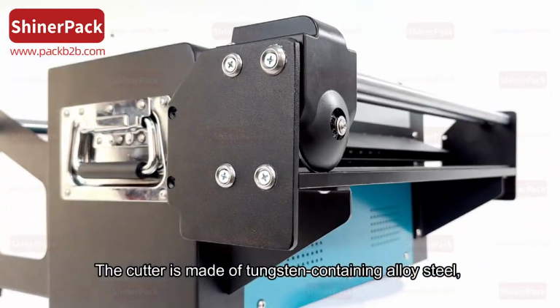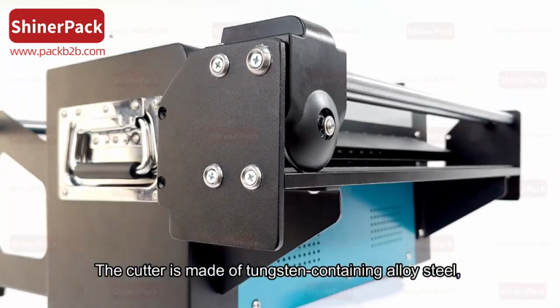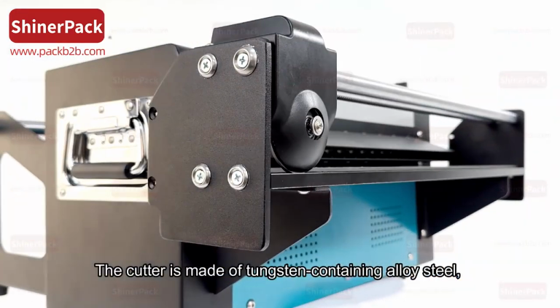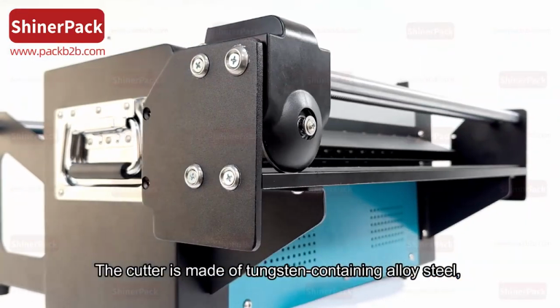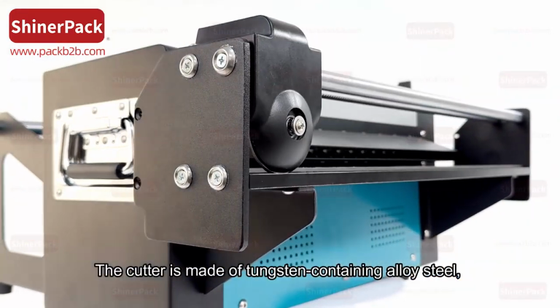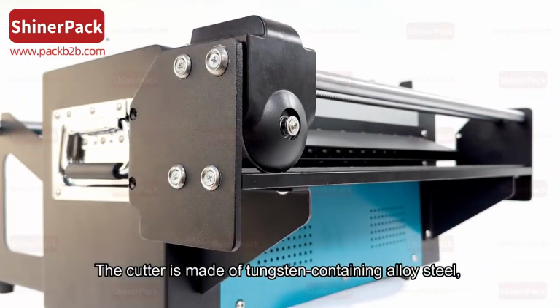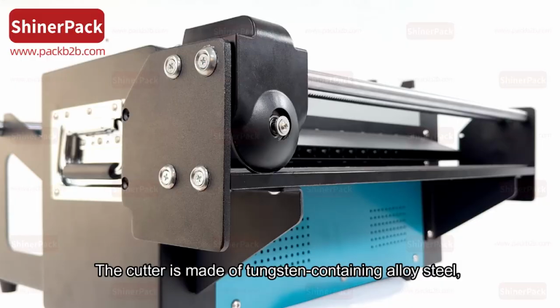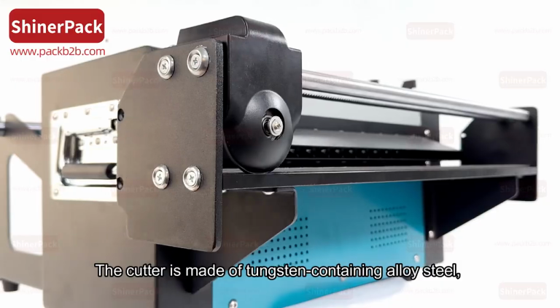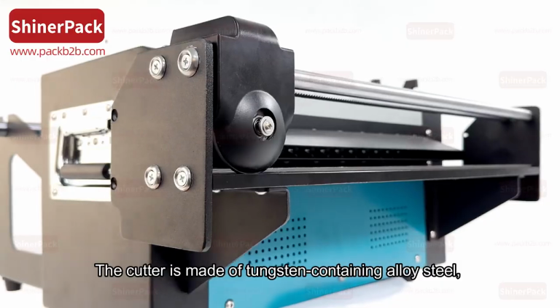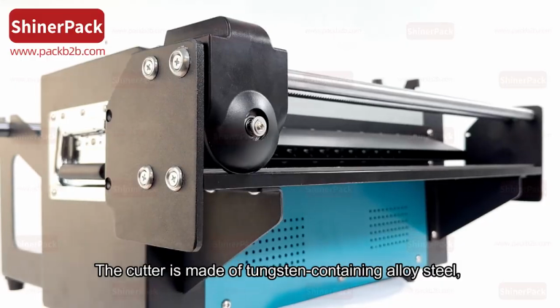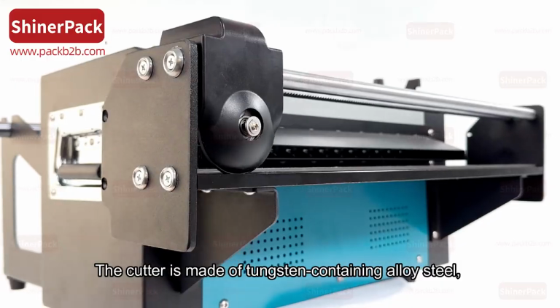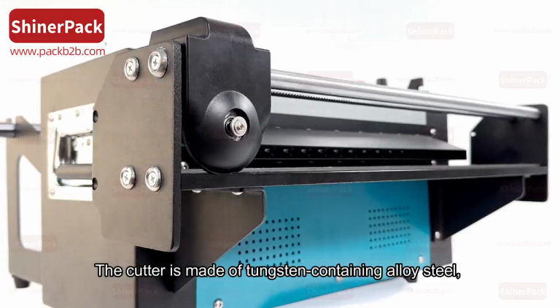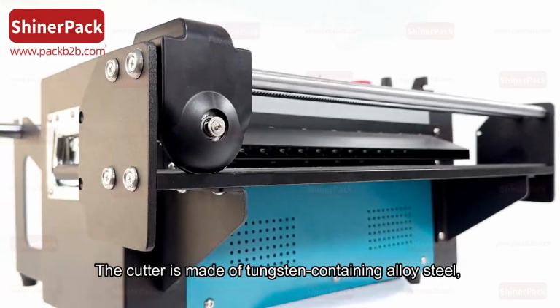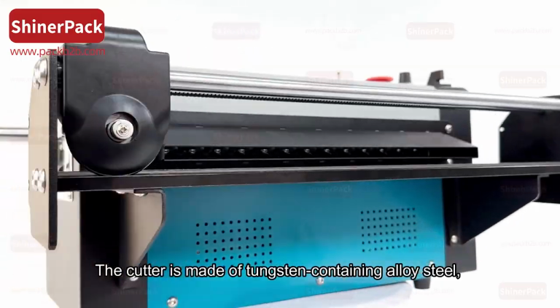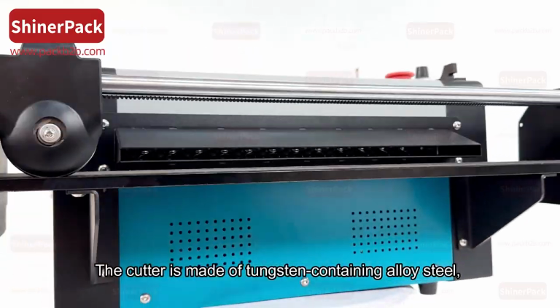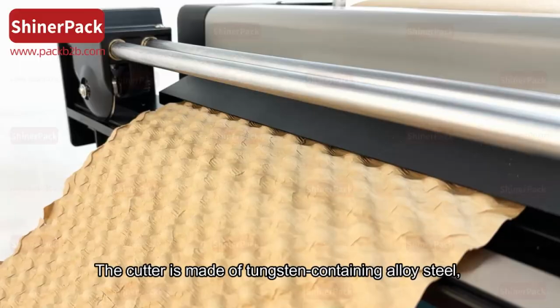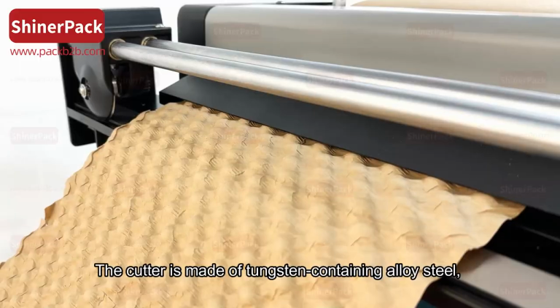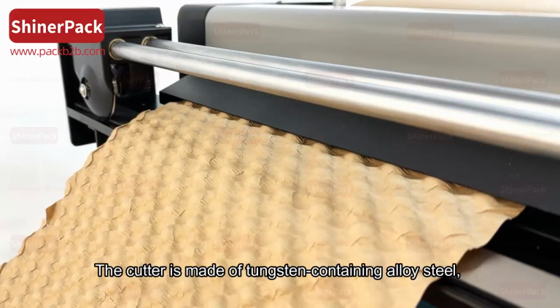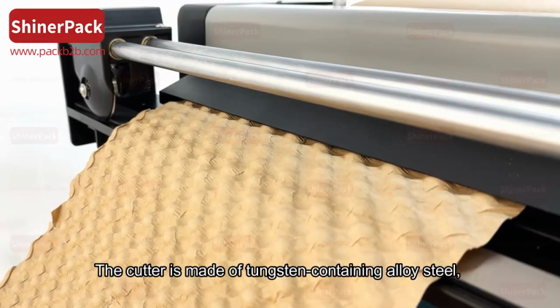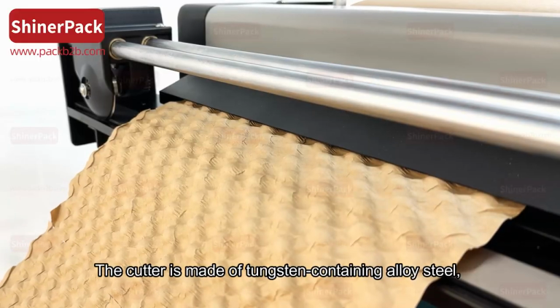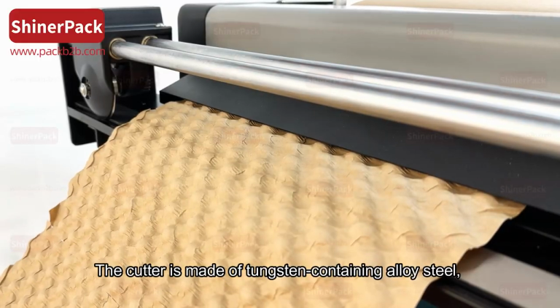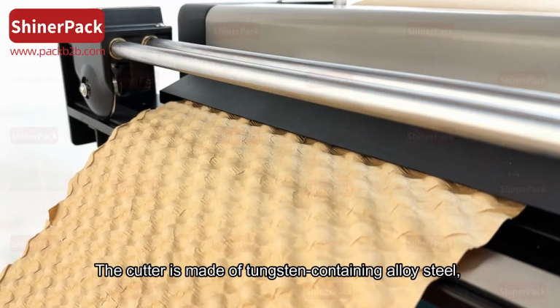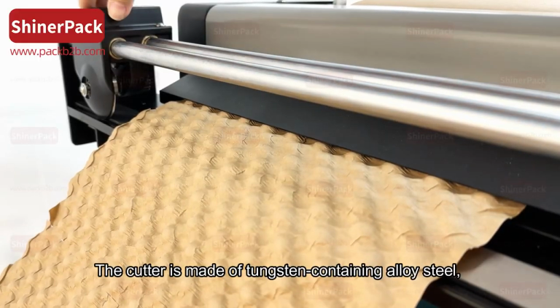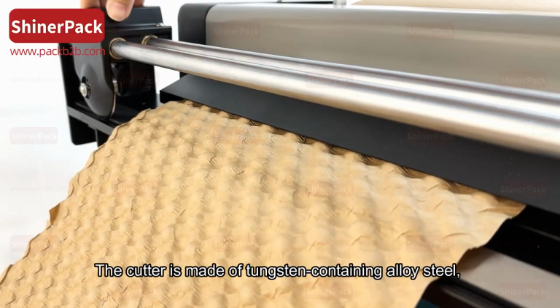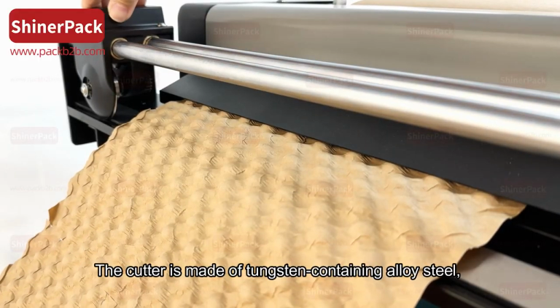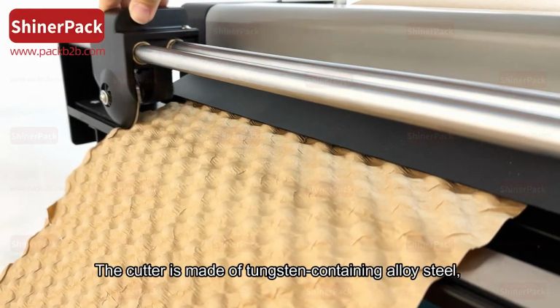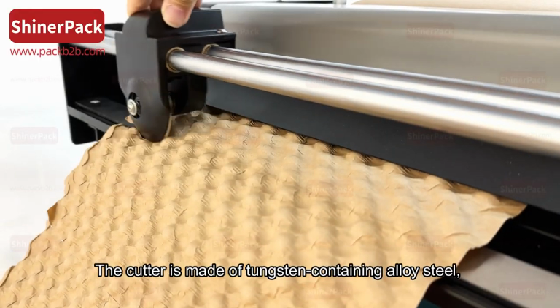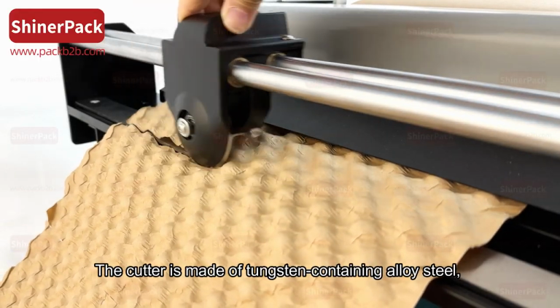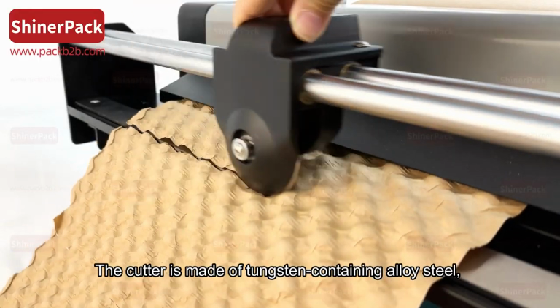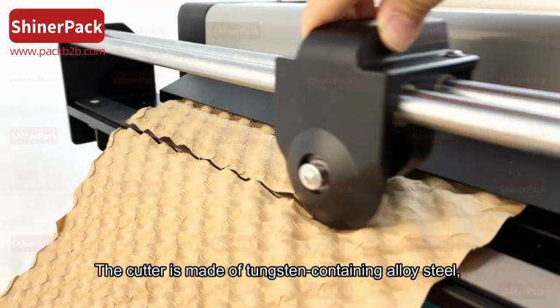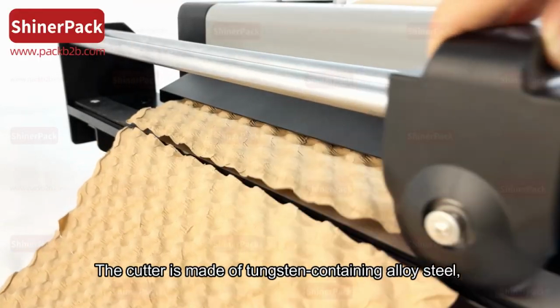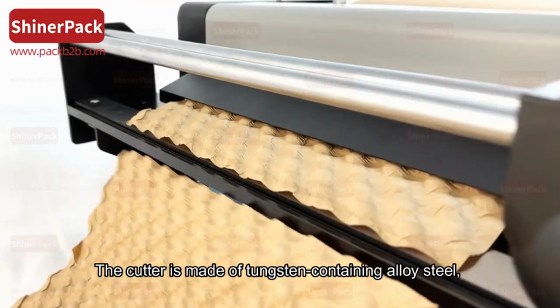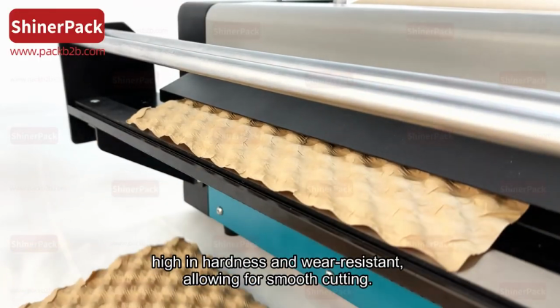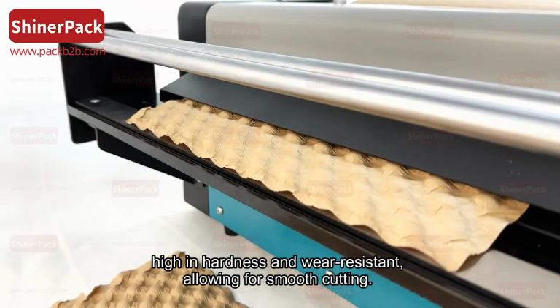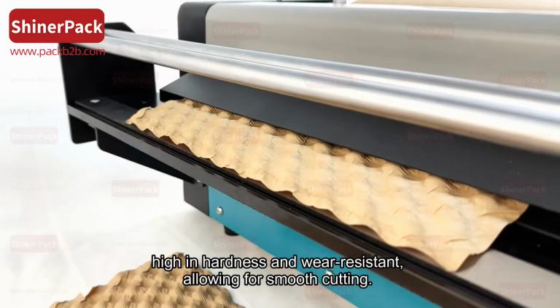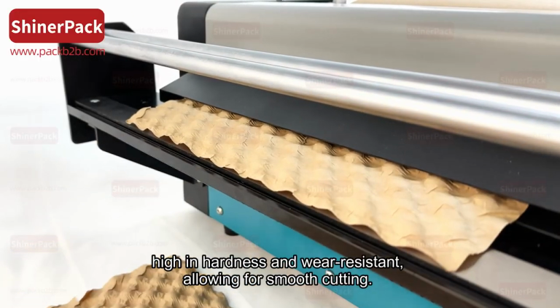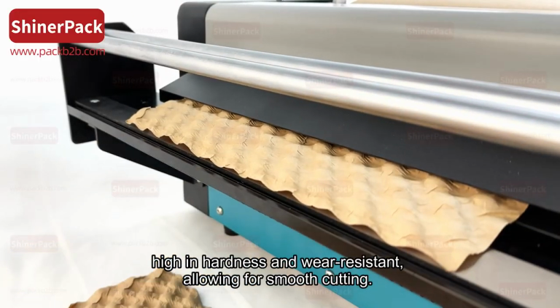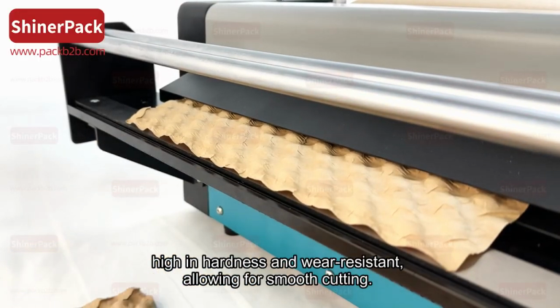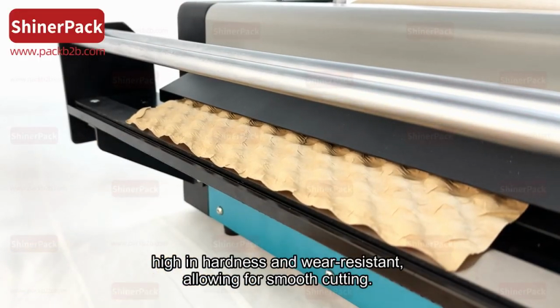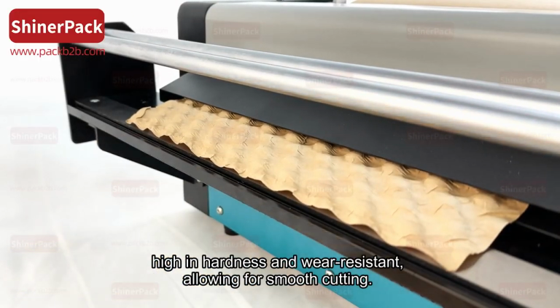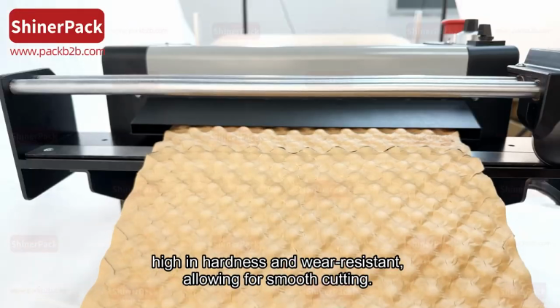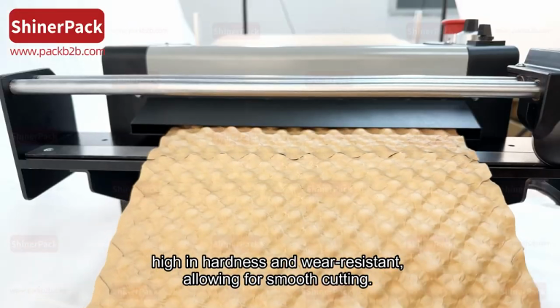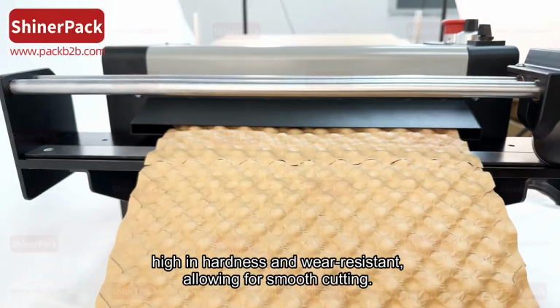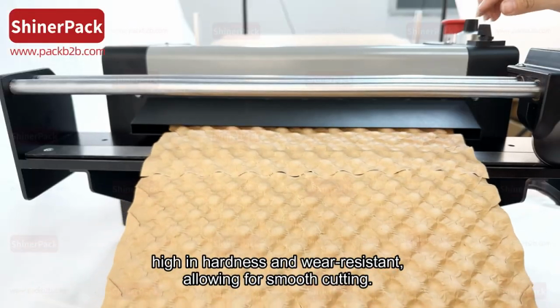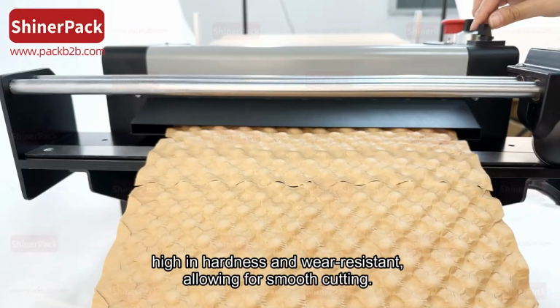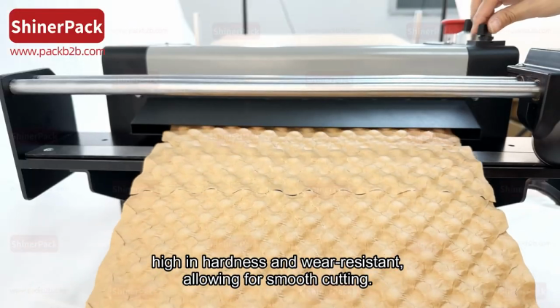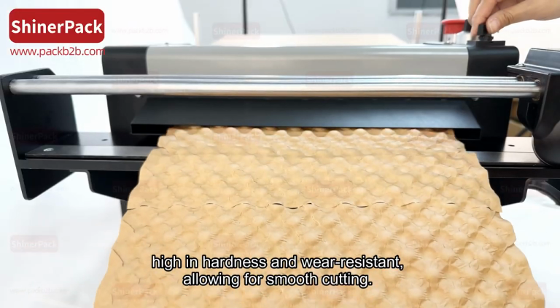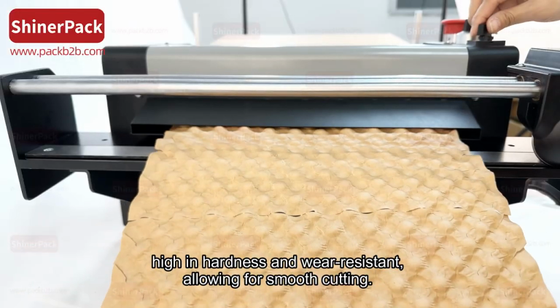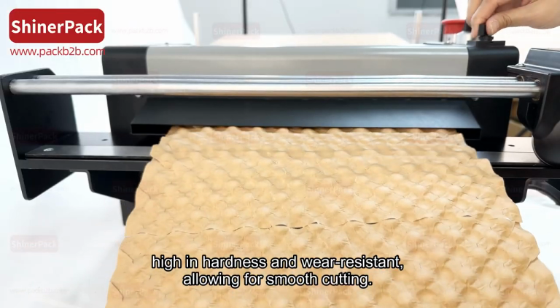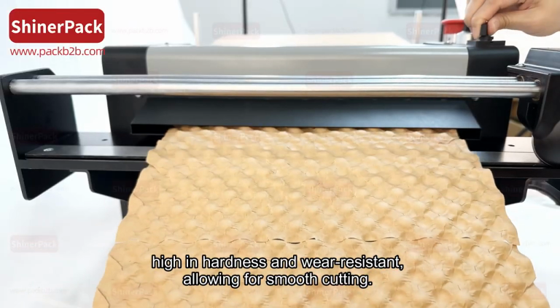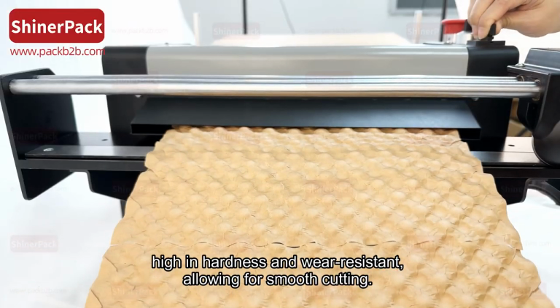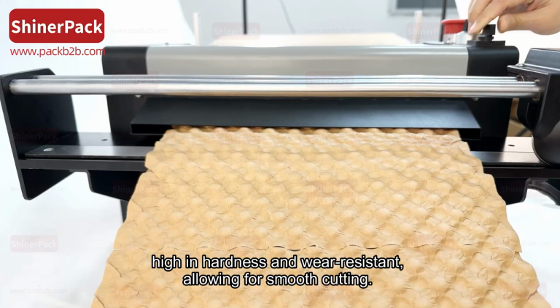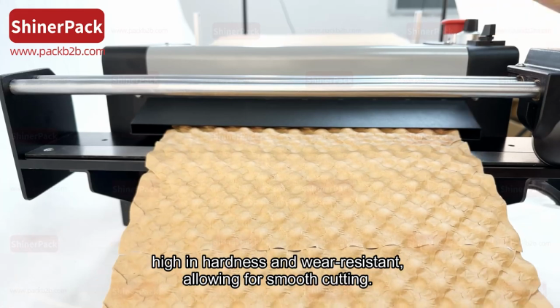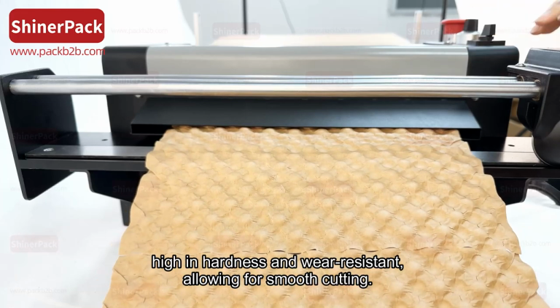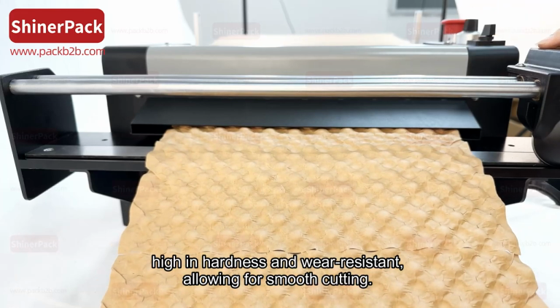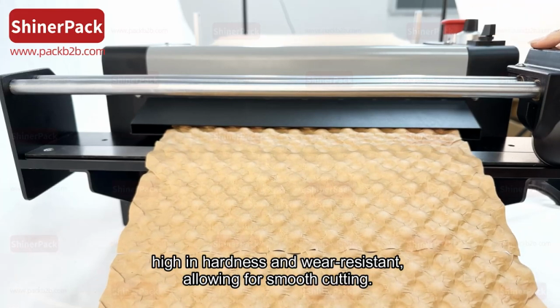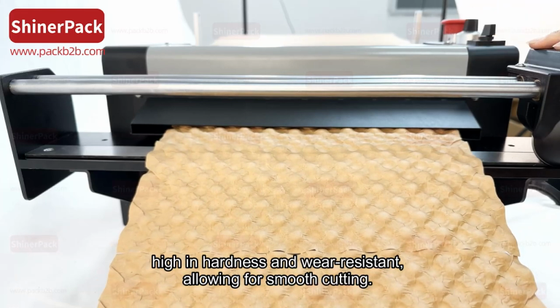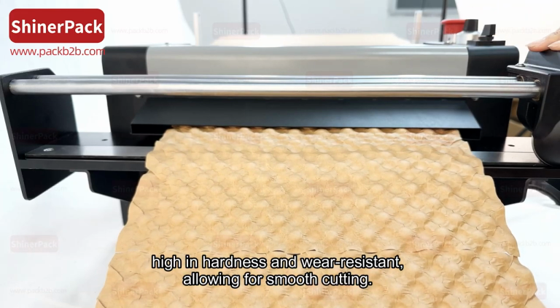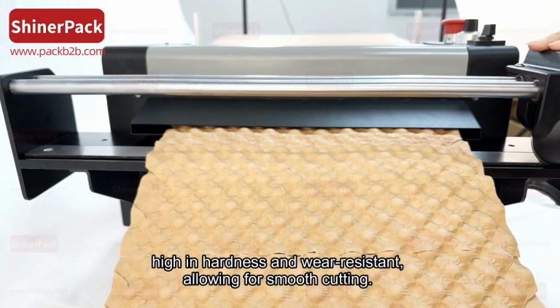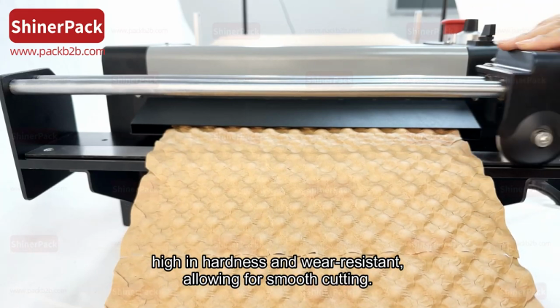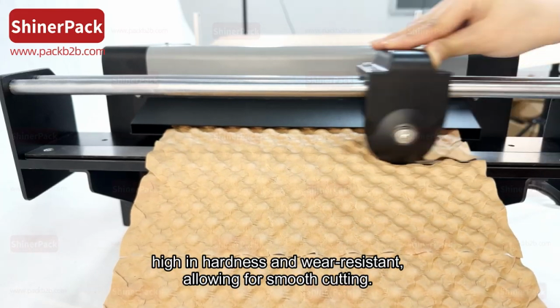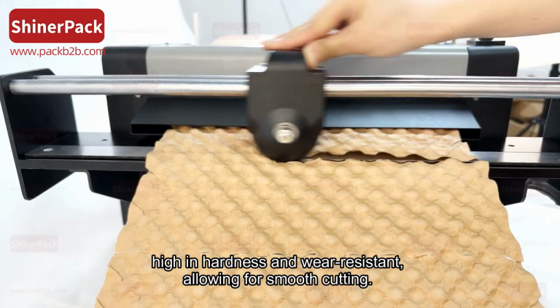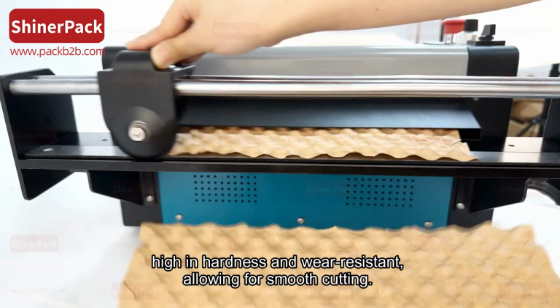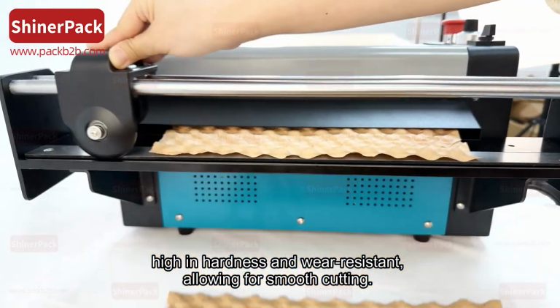The cutter is made of tungsten-containing alloy steel, high in hardness and wear-resistant, allowing for smooth cutting.